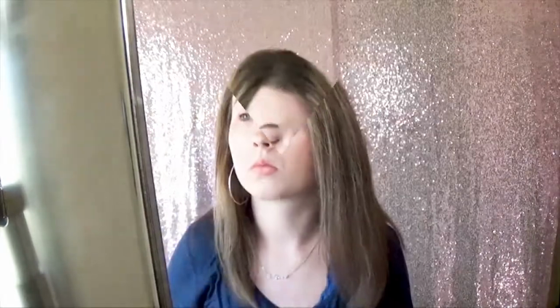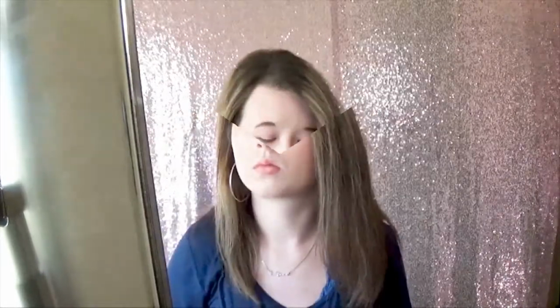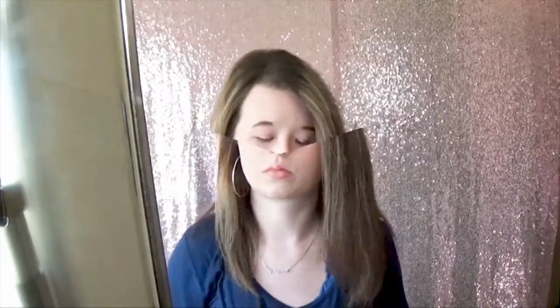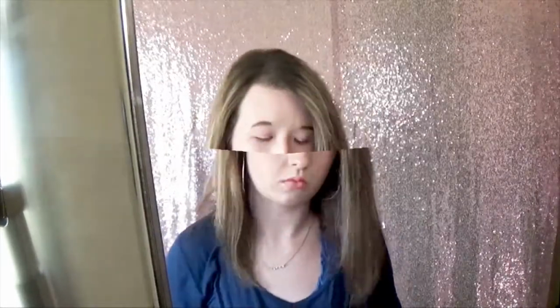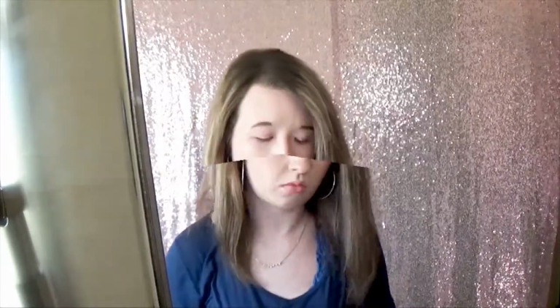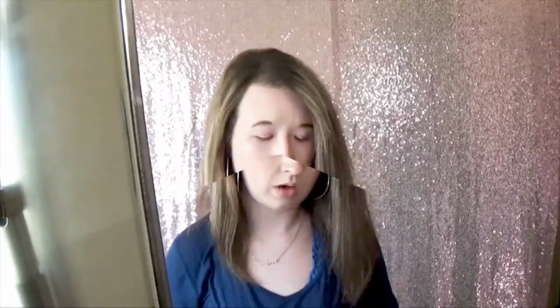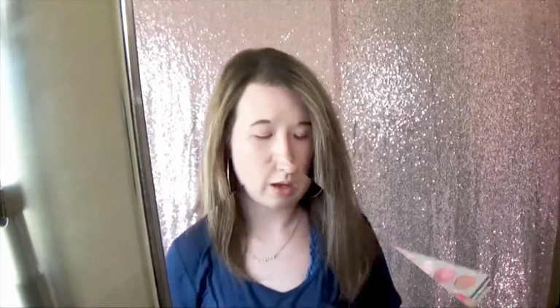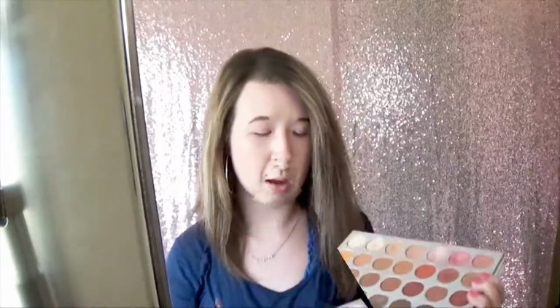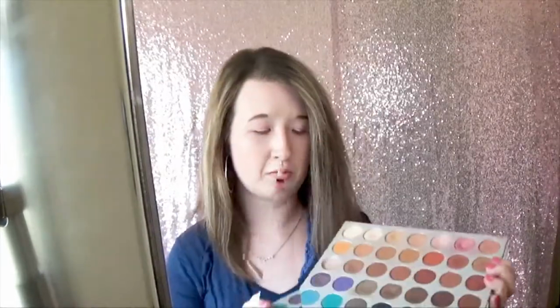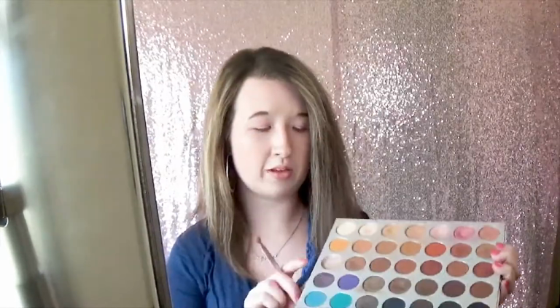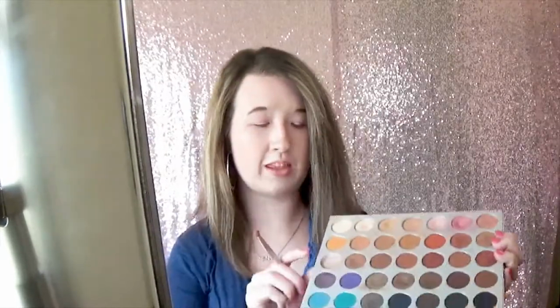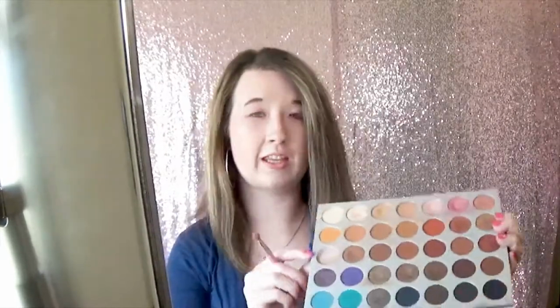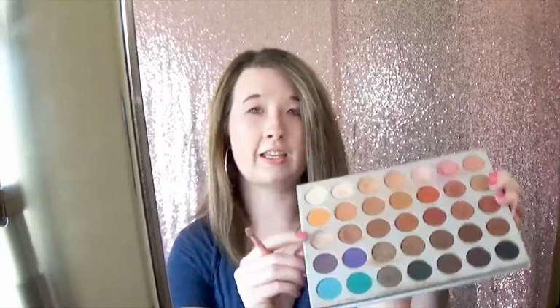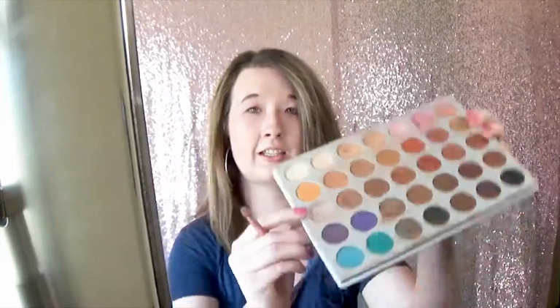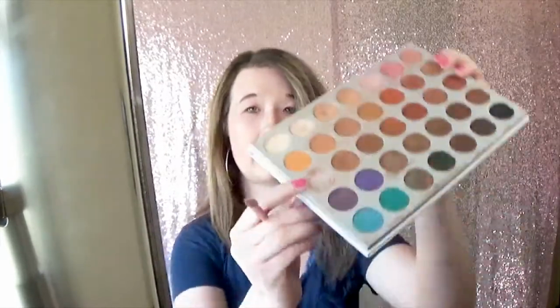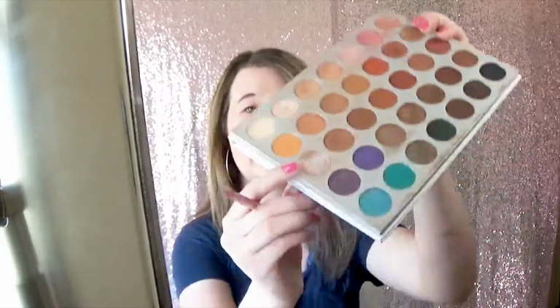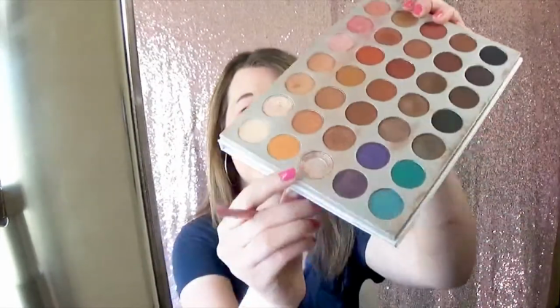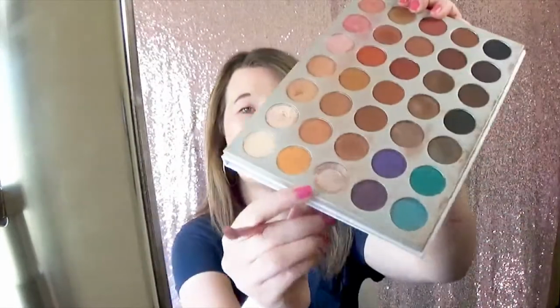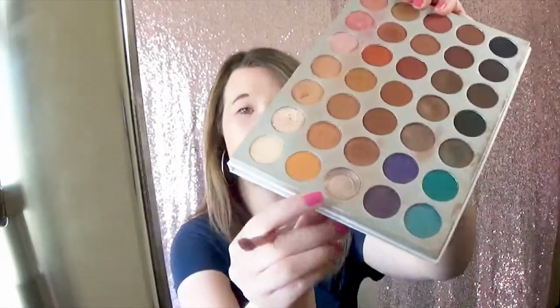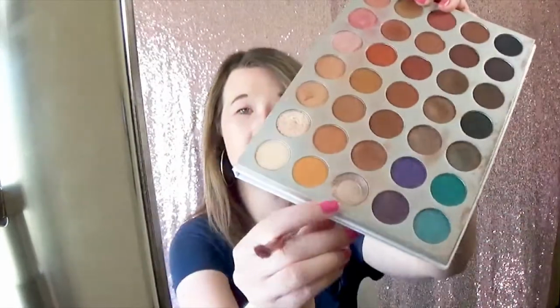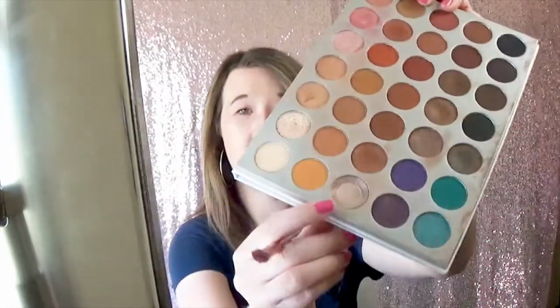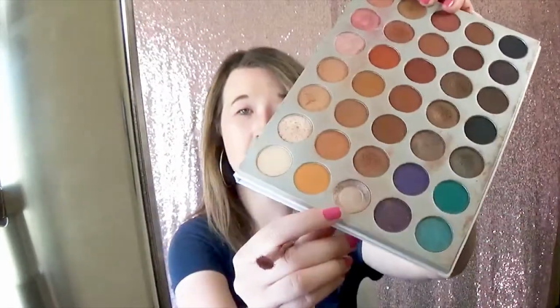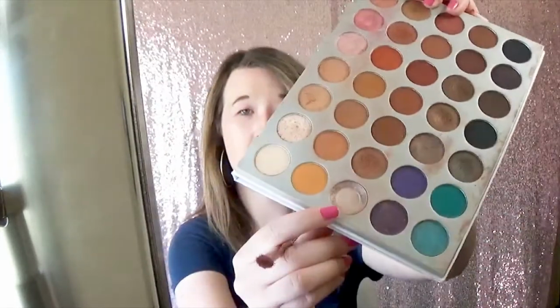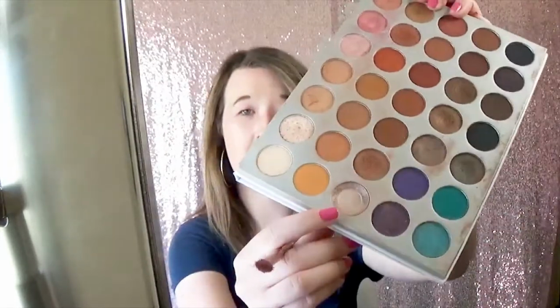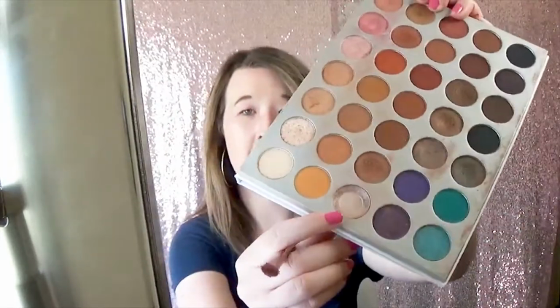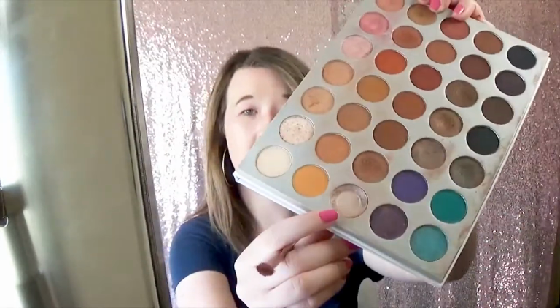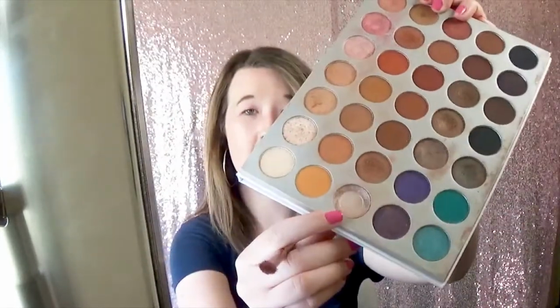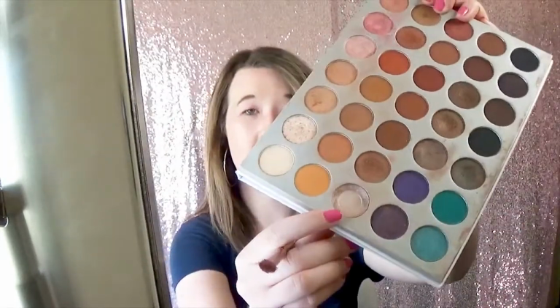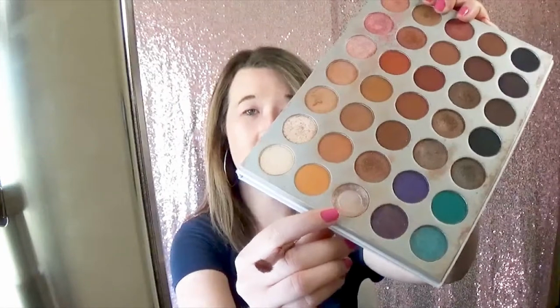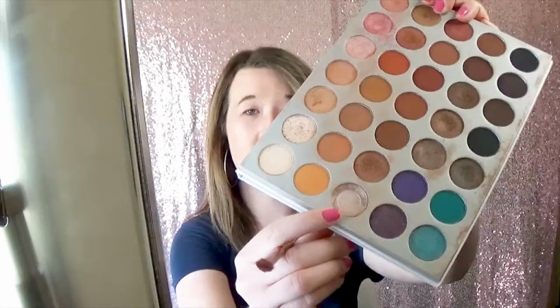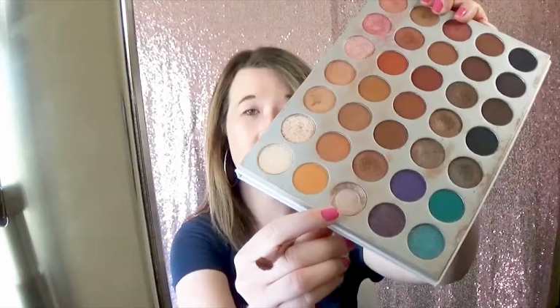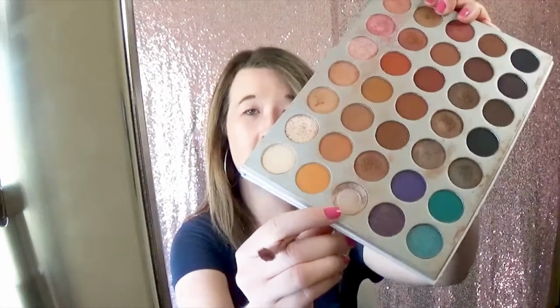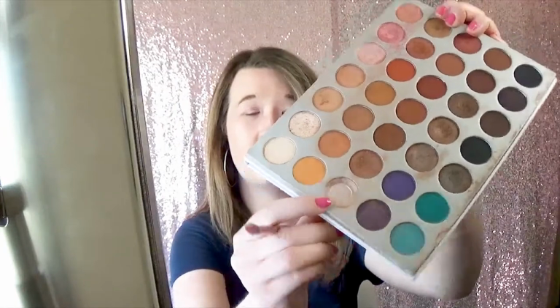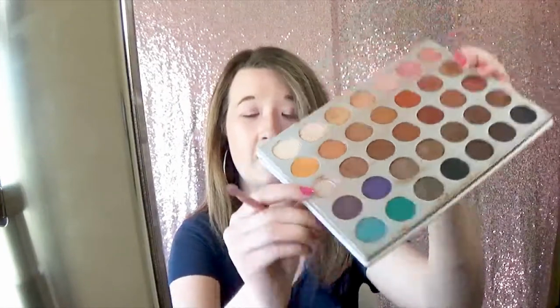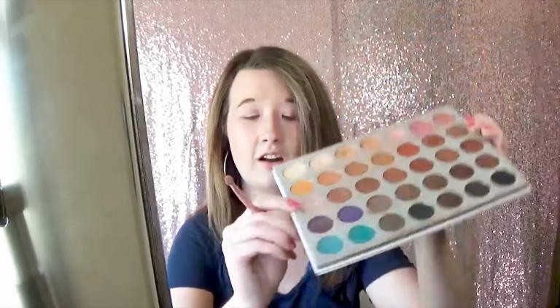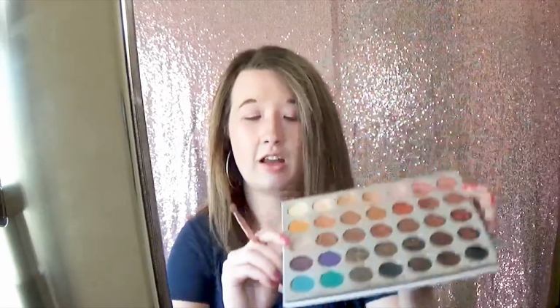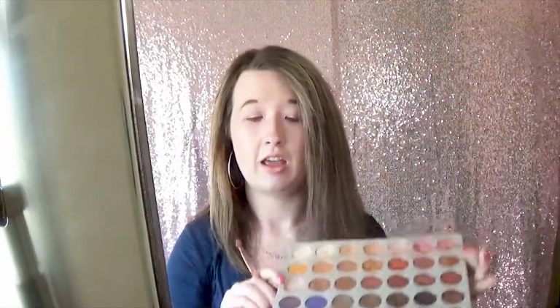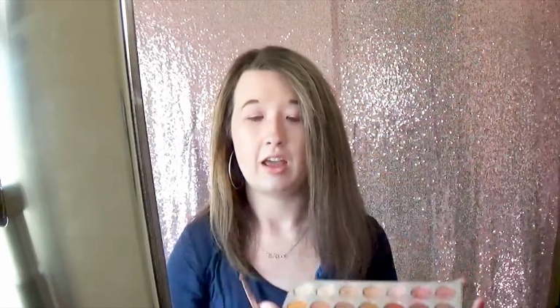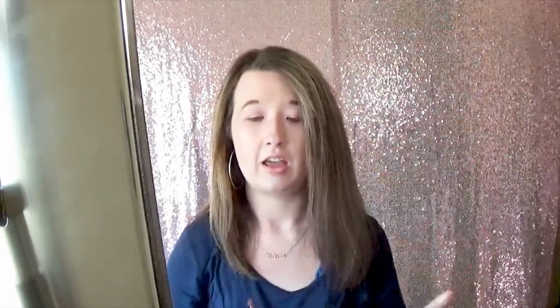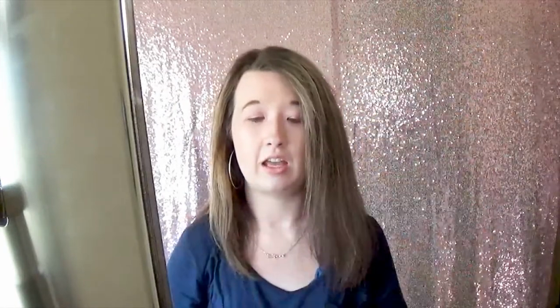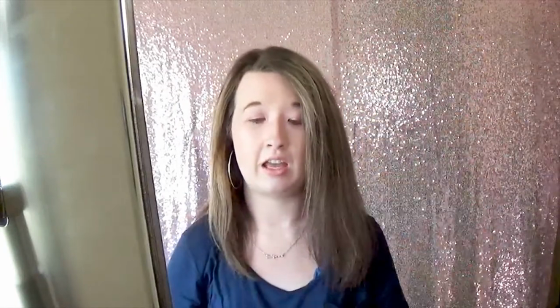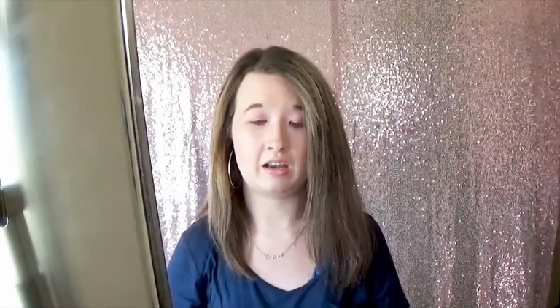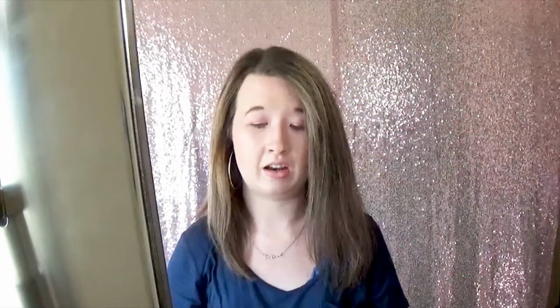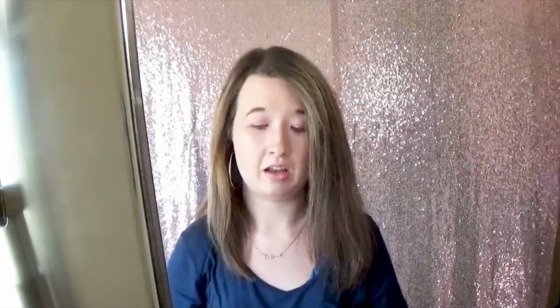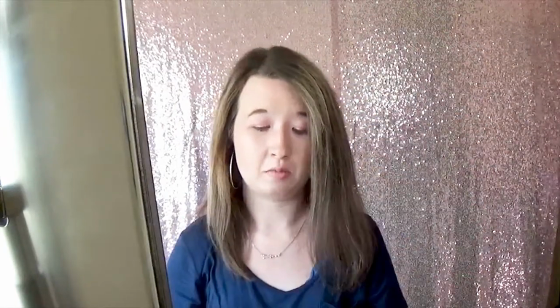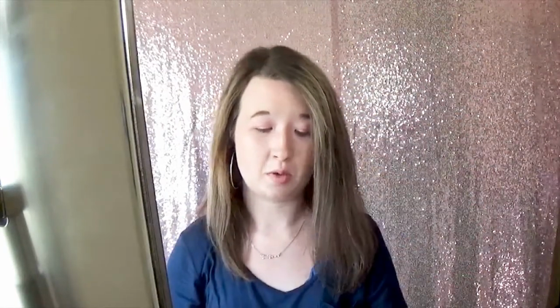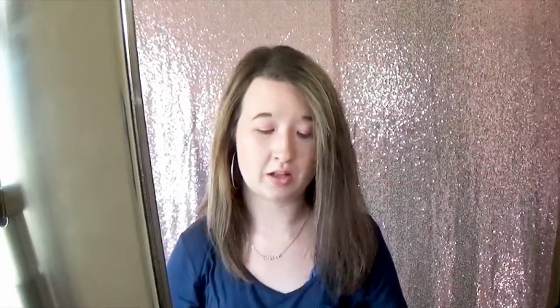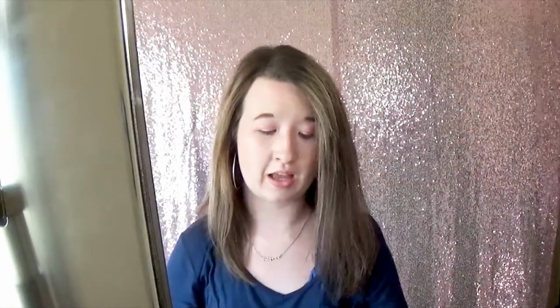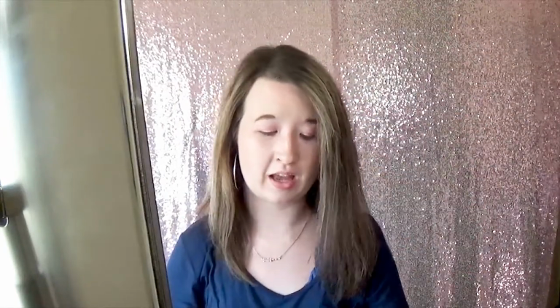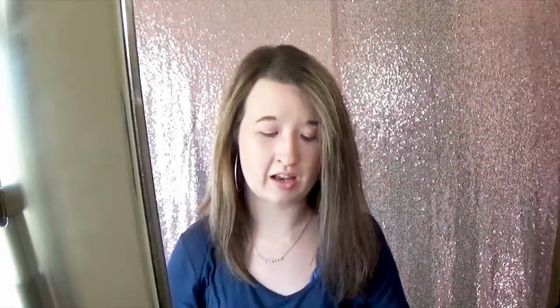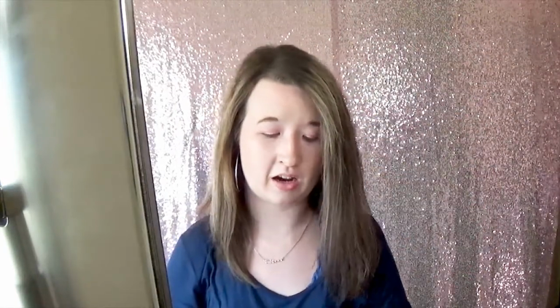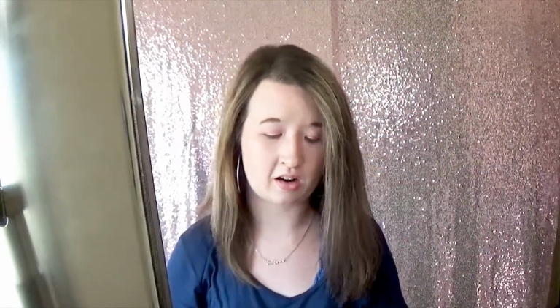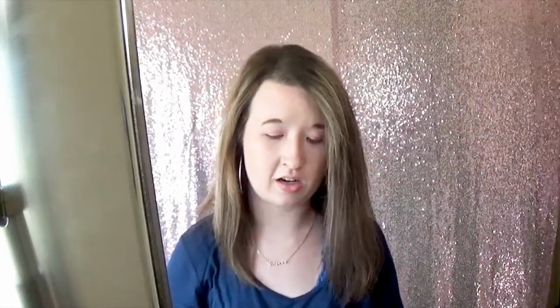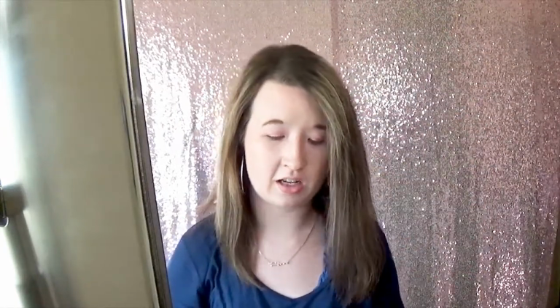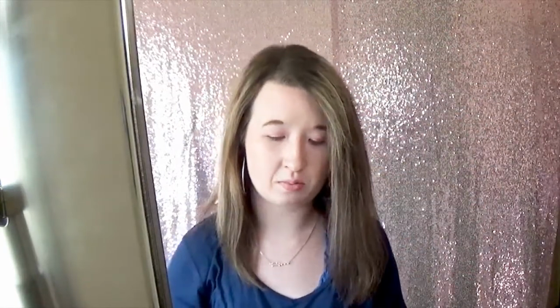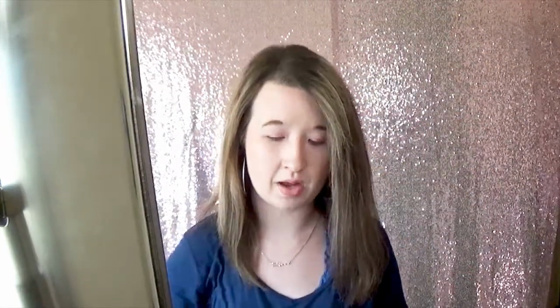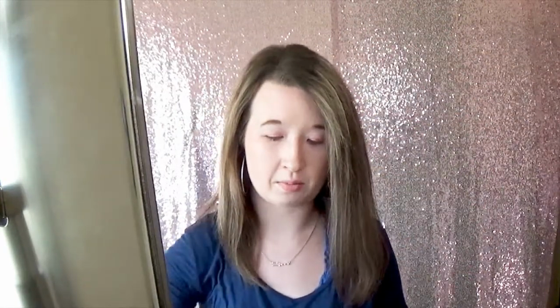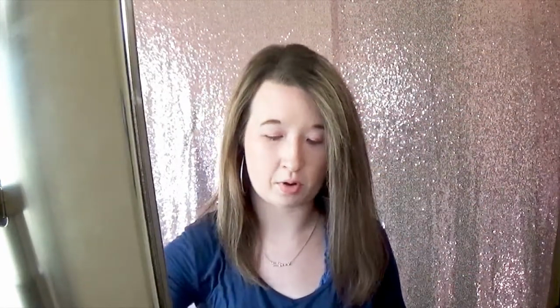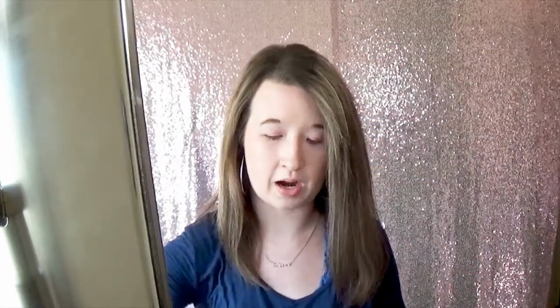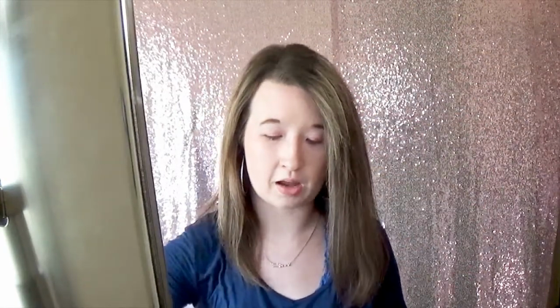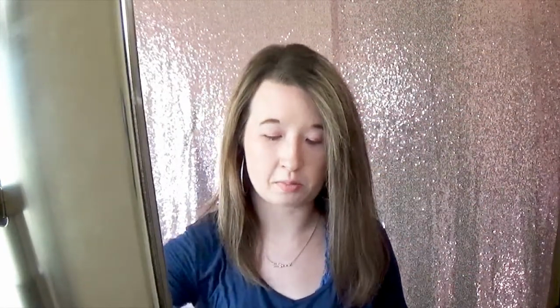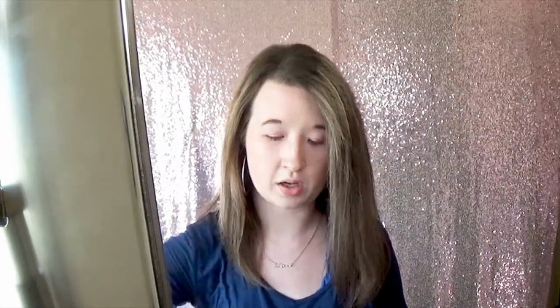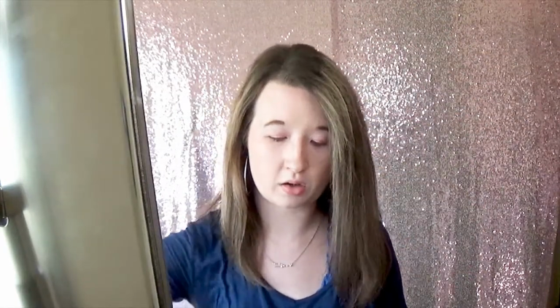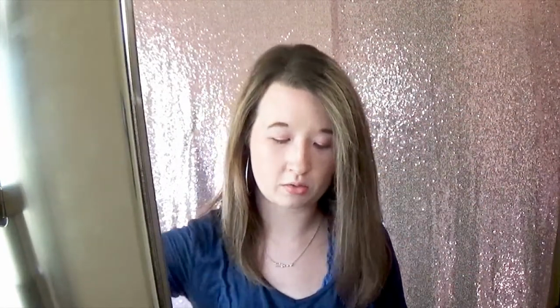I'm going to go in with this nice champagne color right here and put that underneath my brow bone.